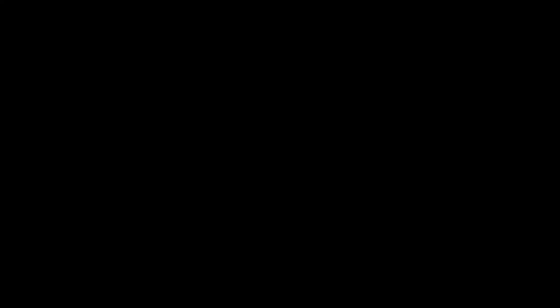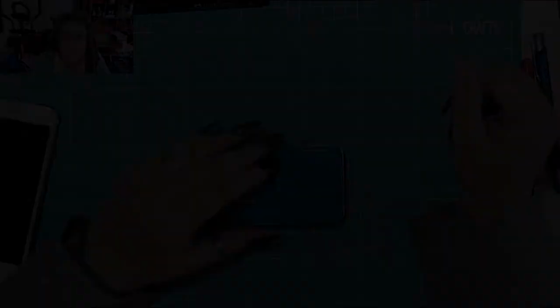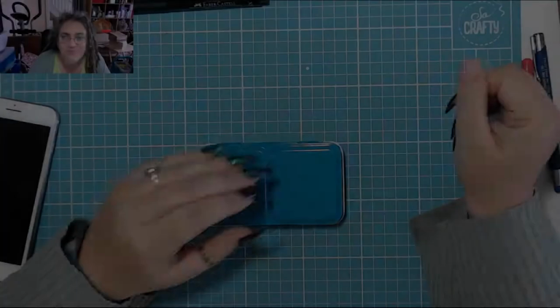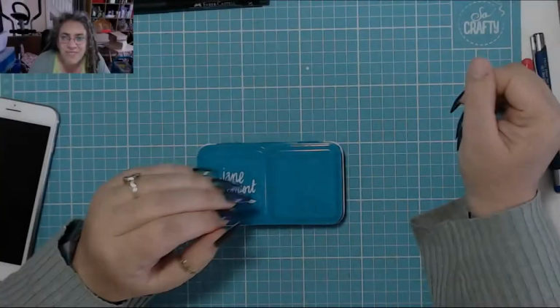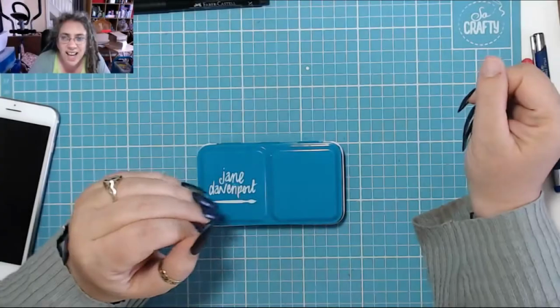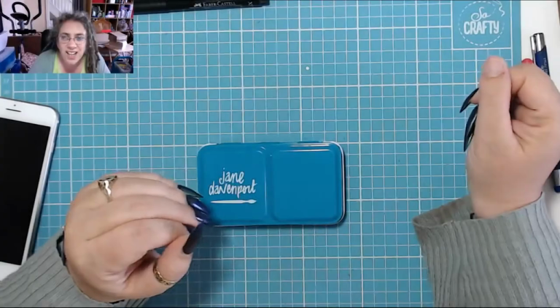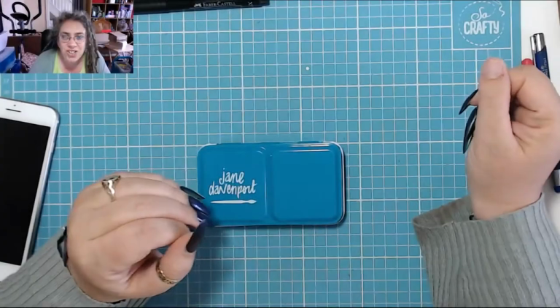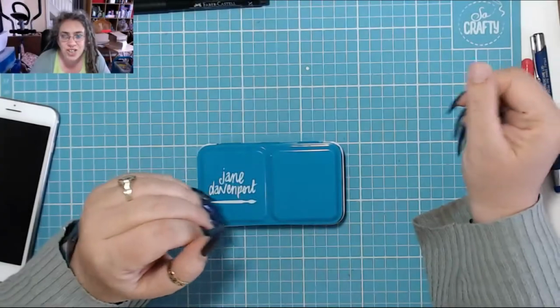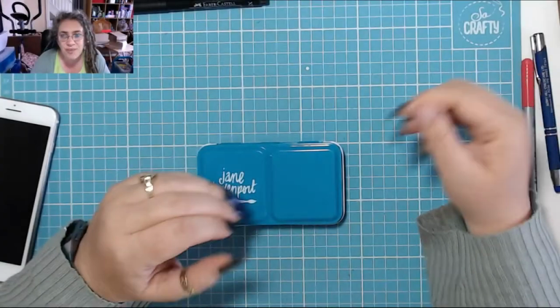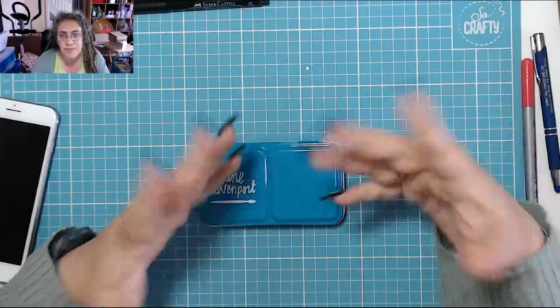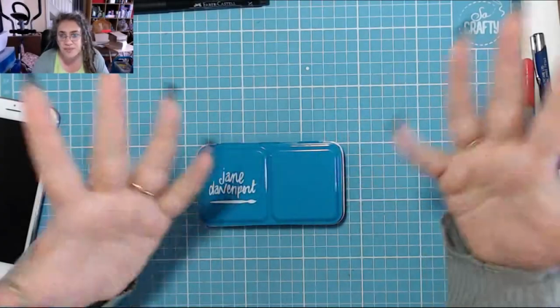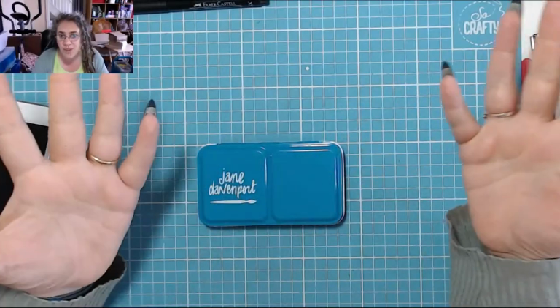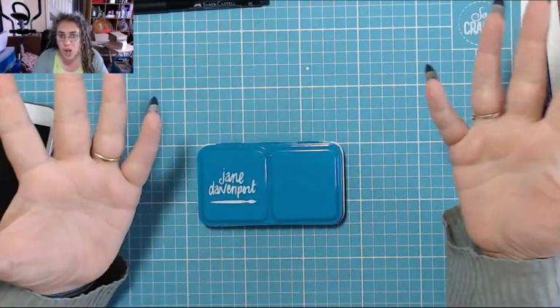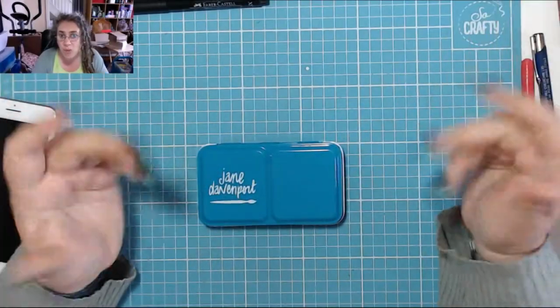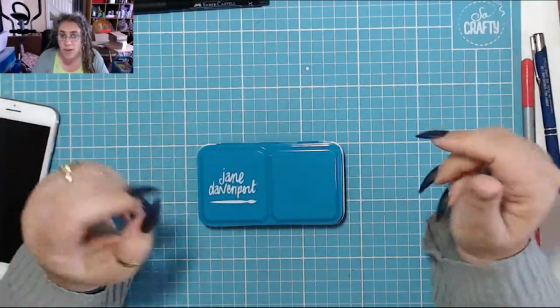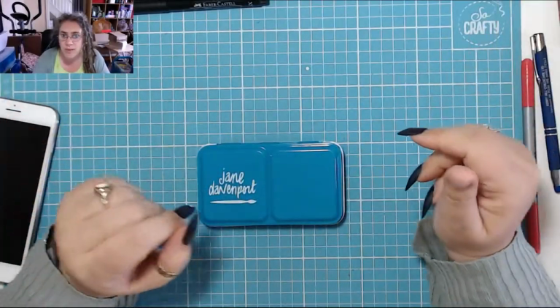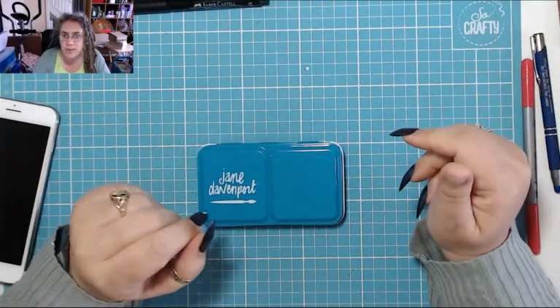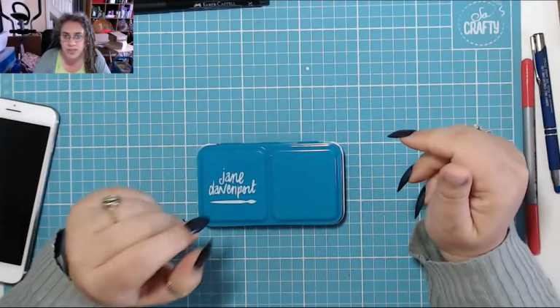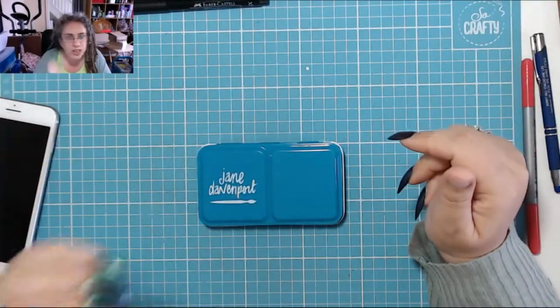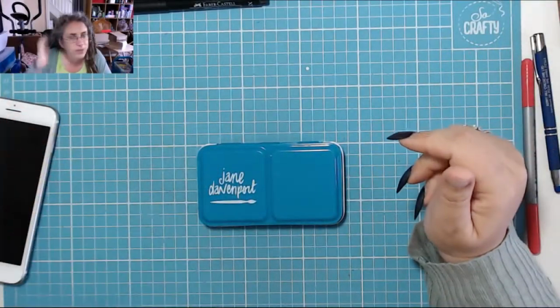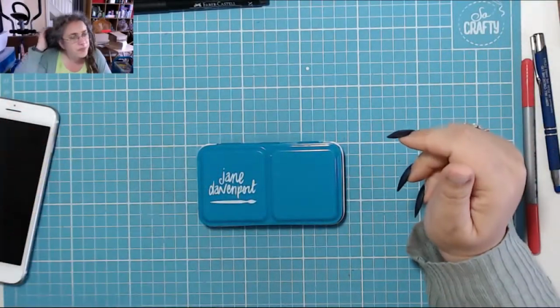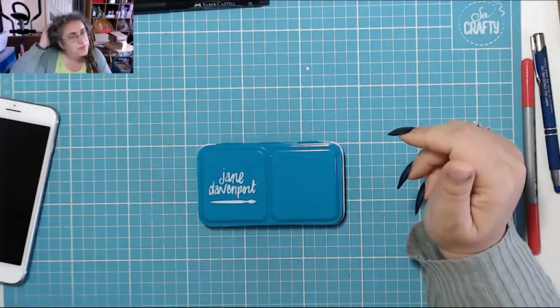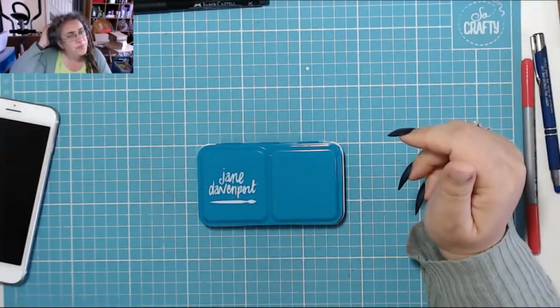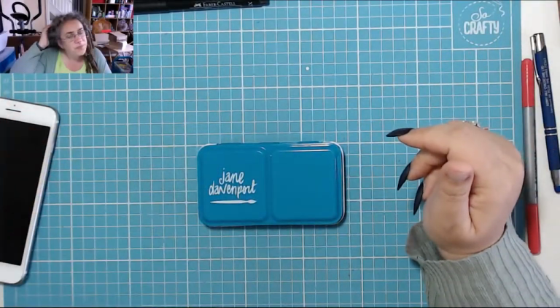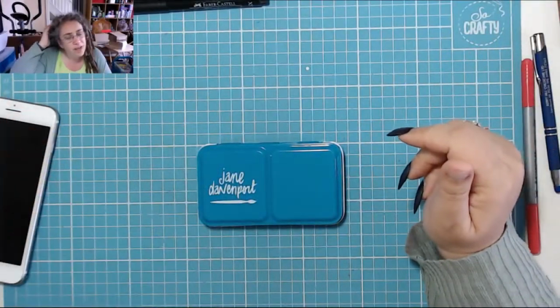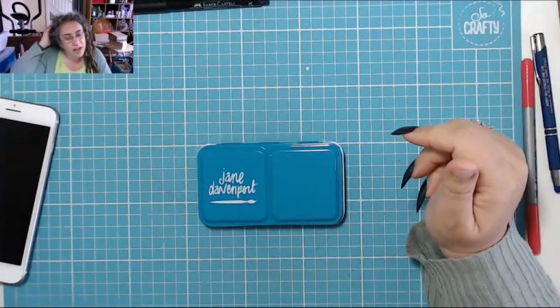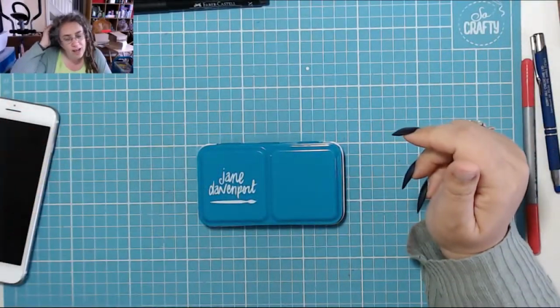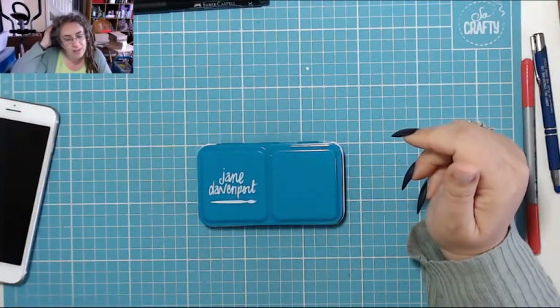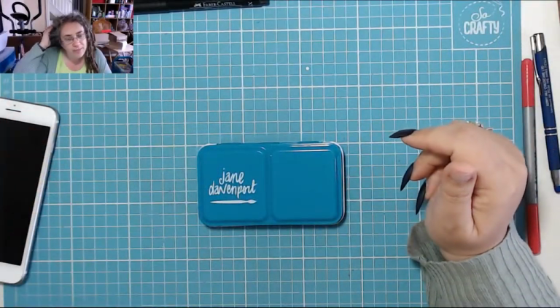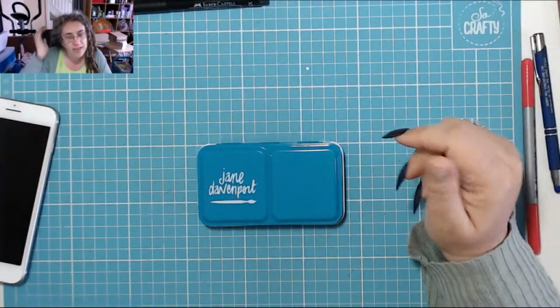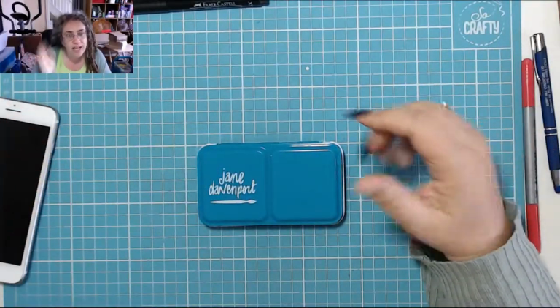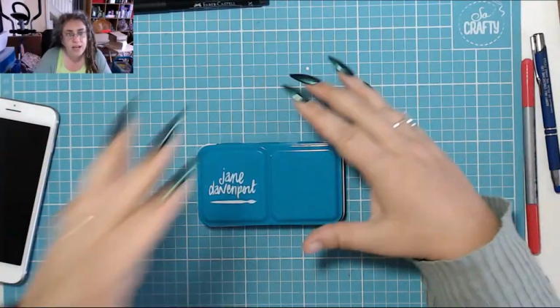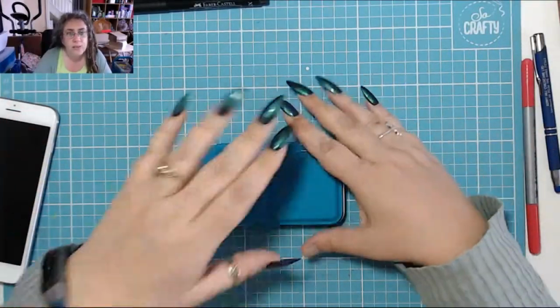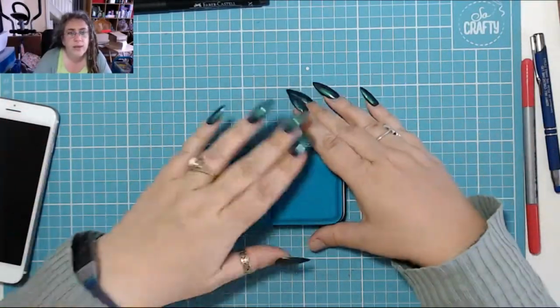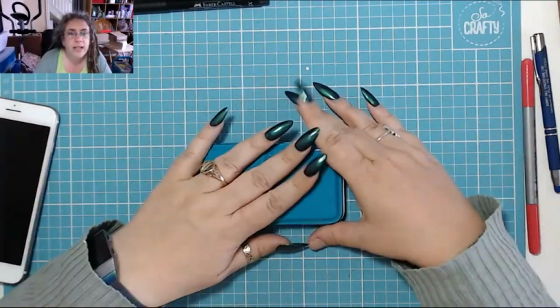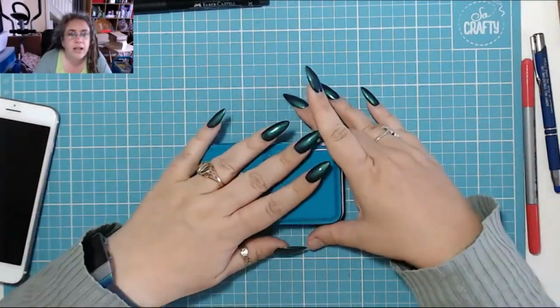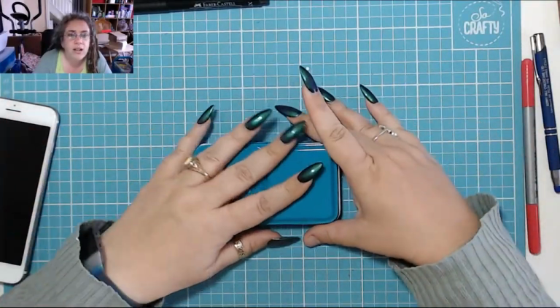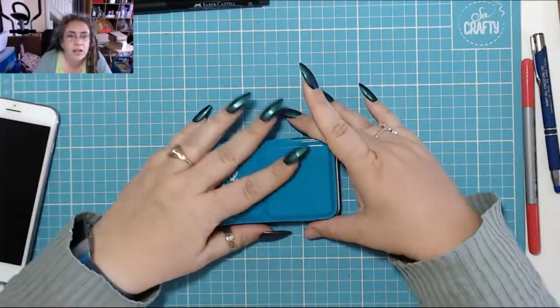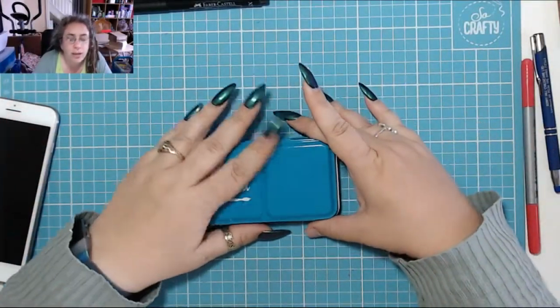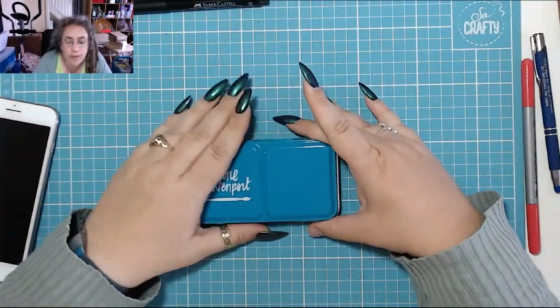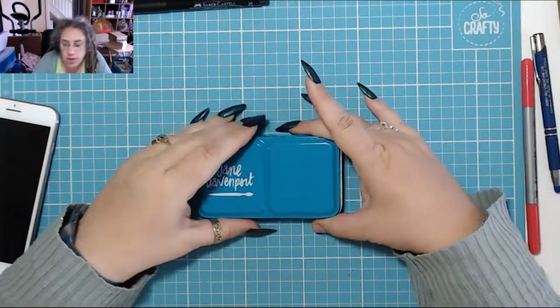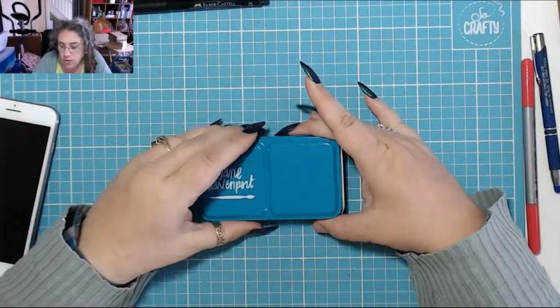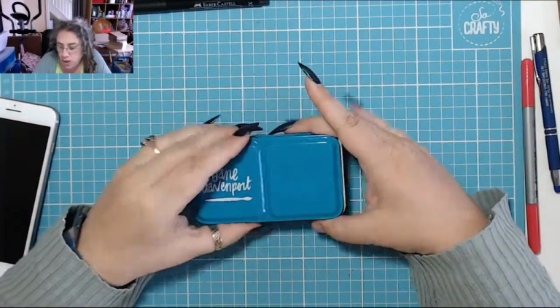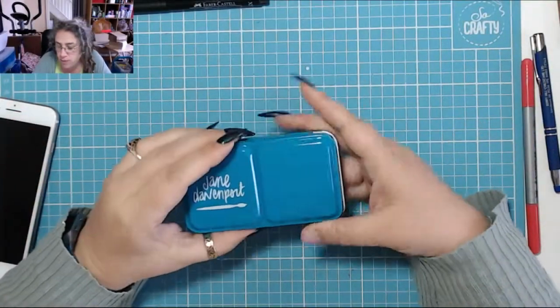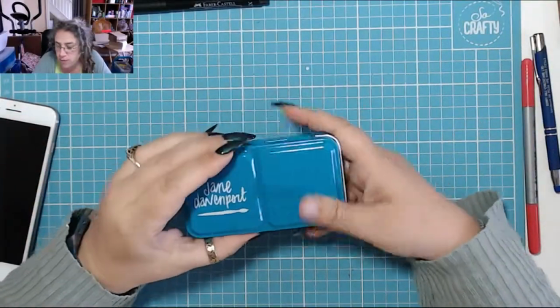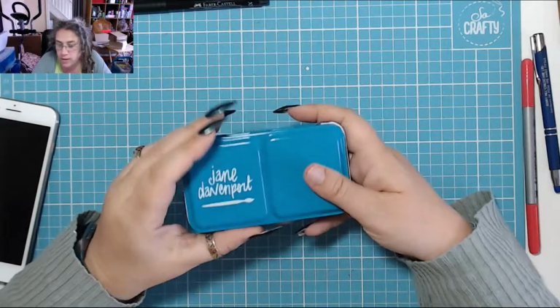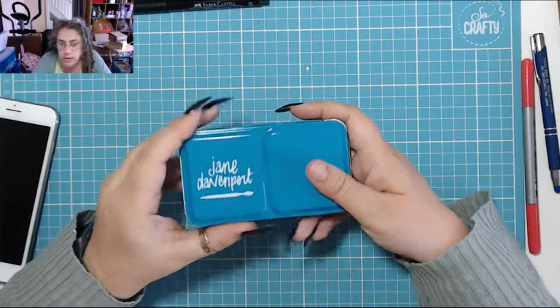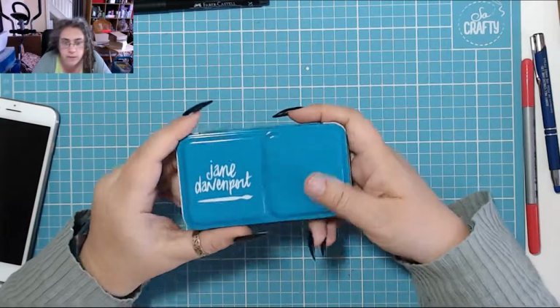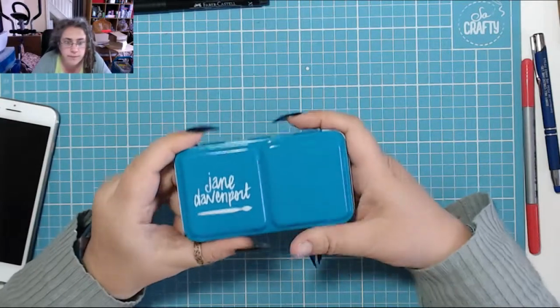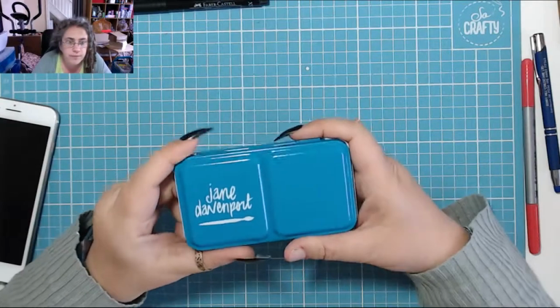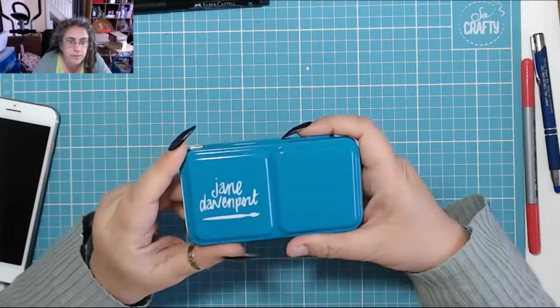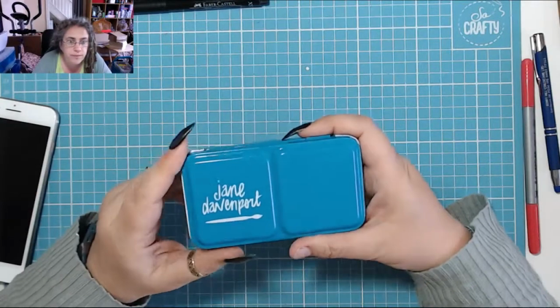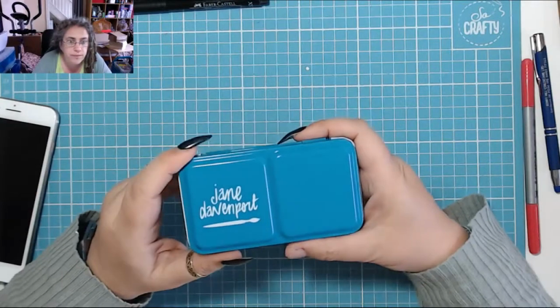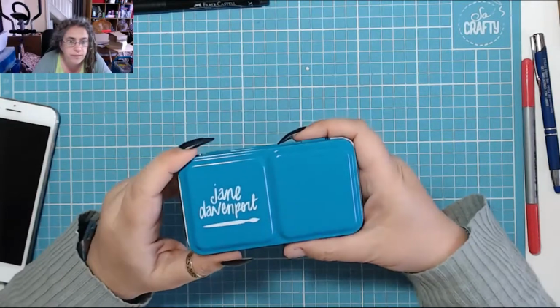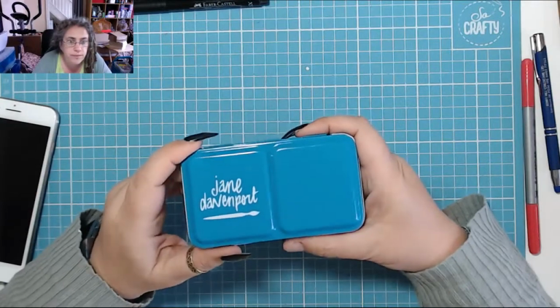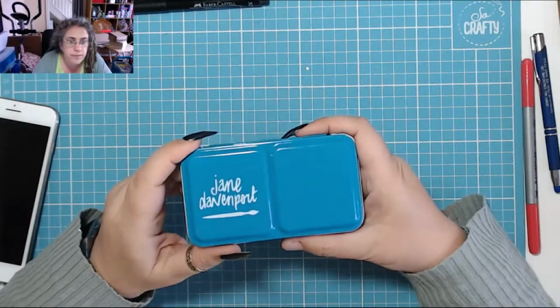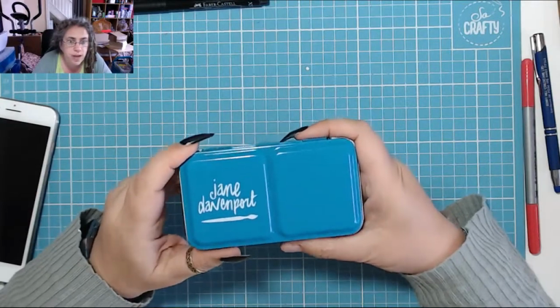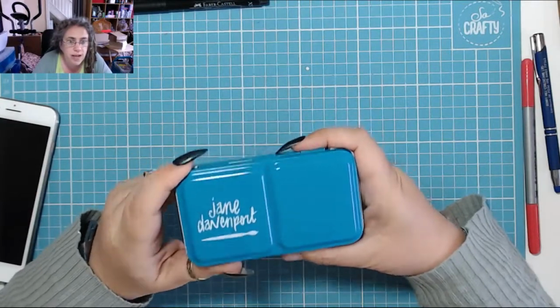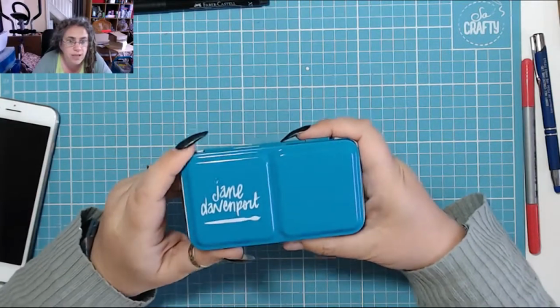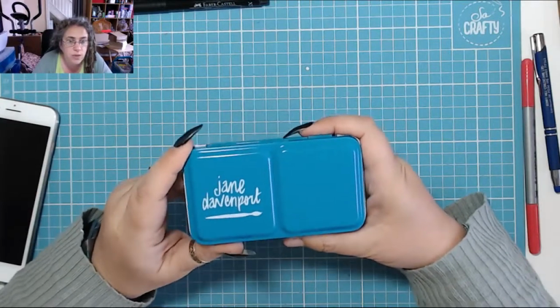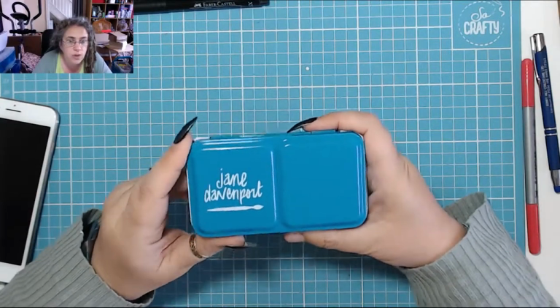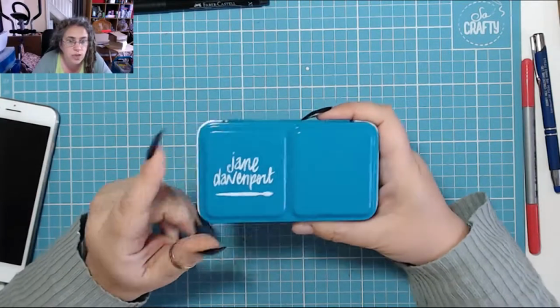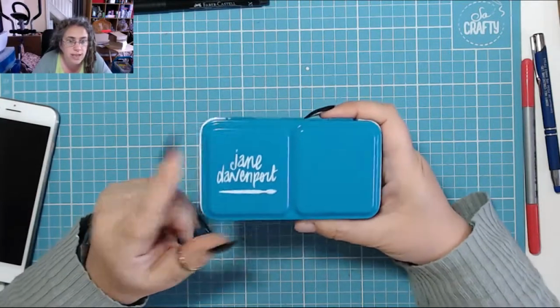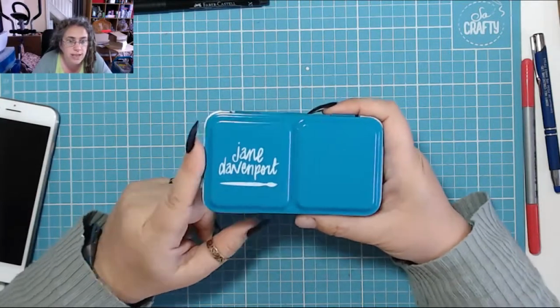Hello YouTube, welcome to my channel. Today we are going to open and swatch these.